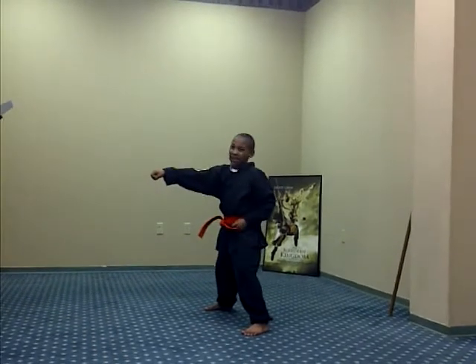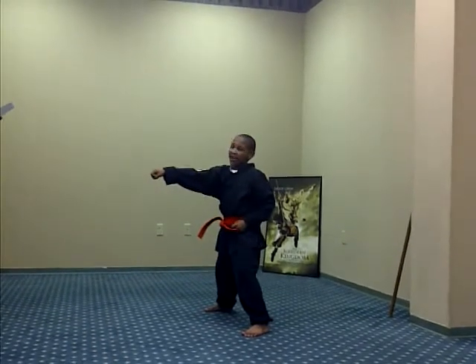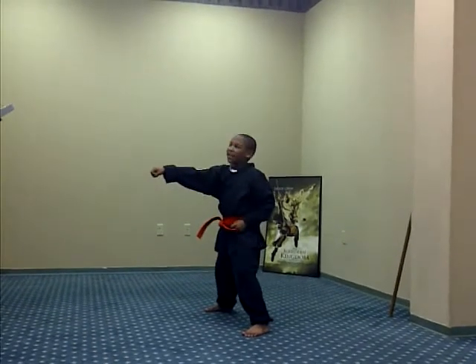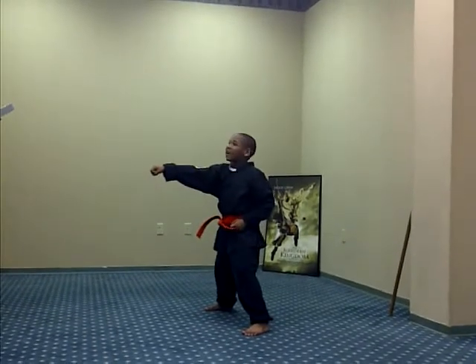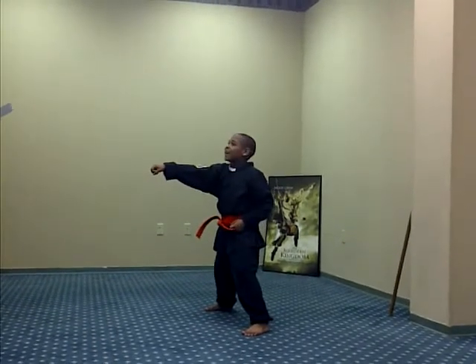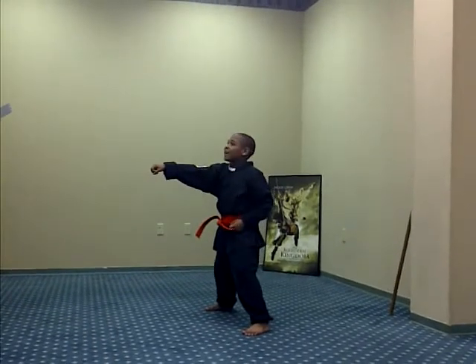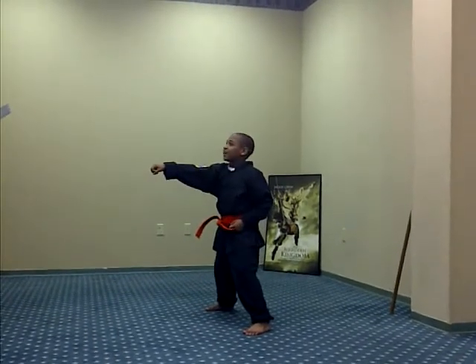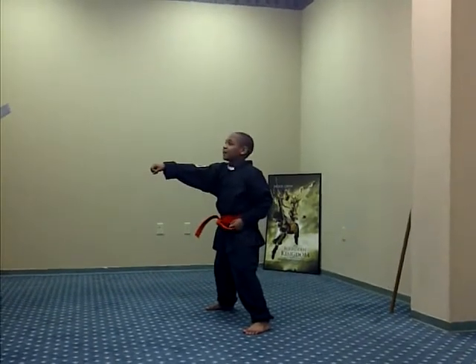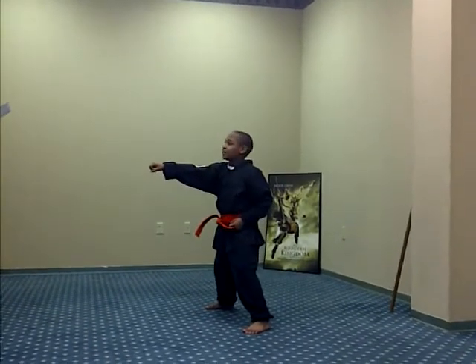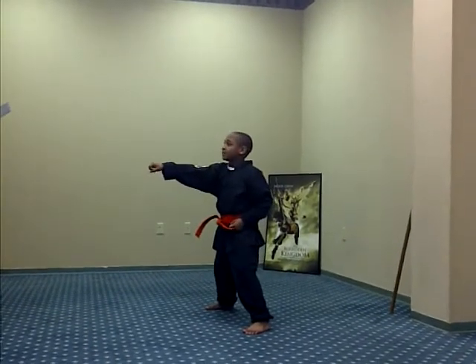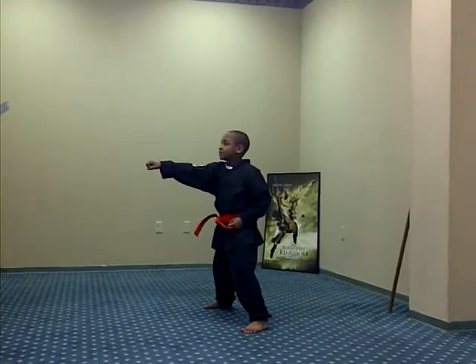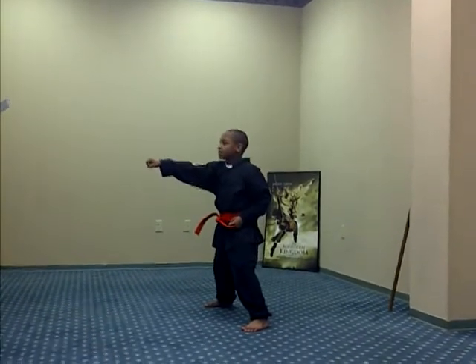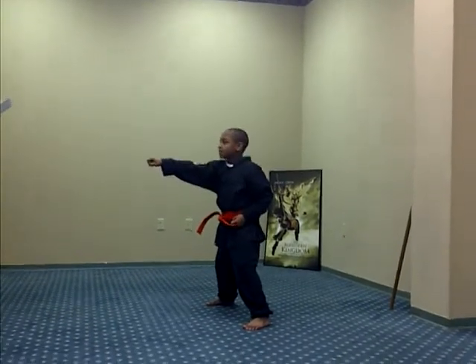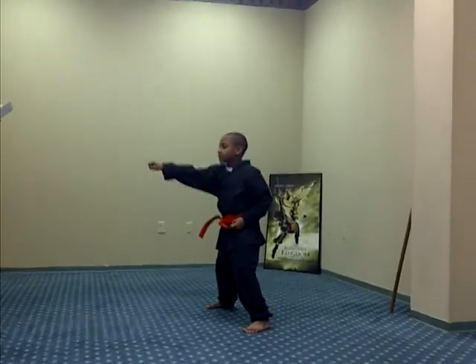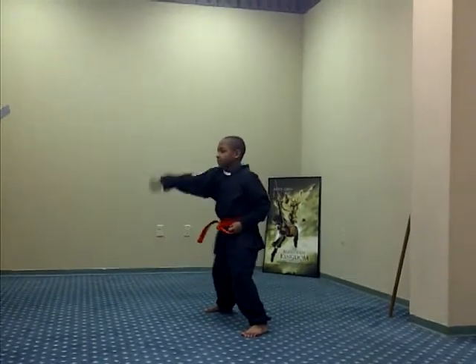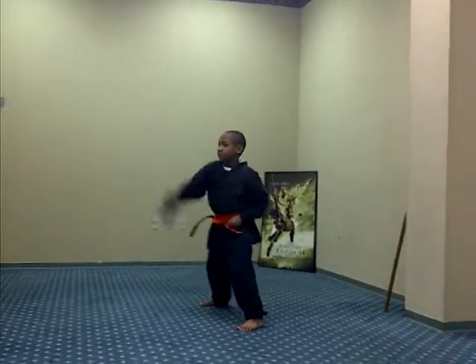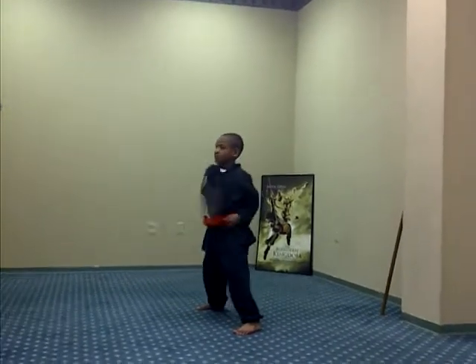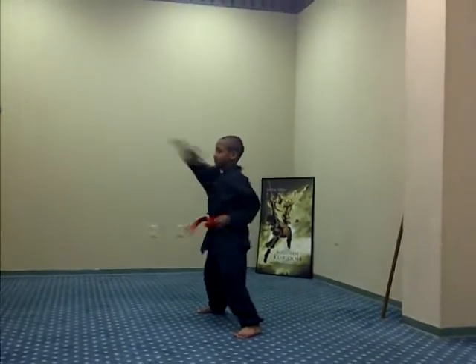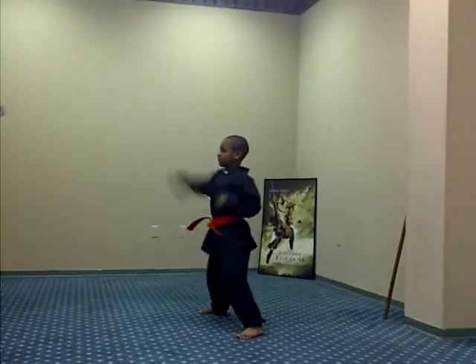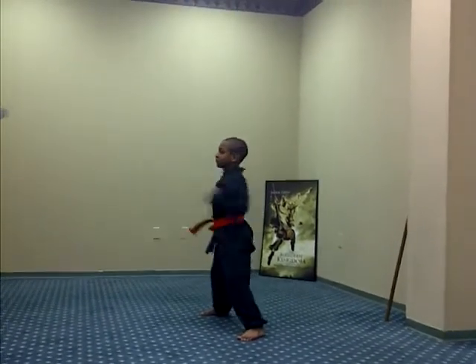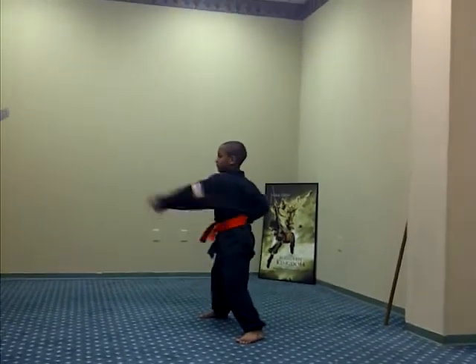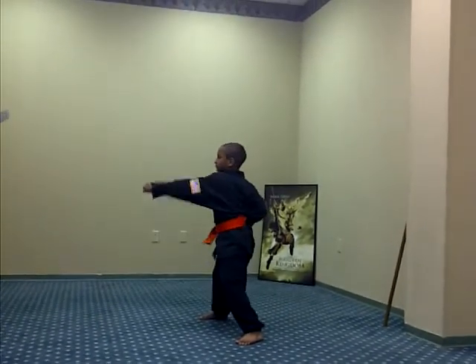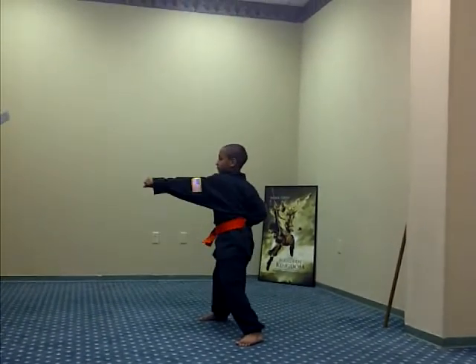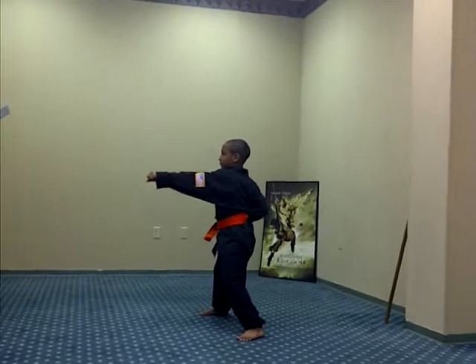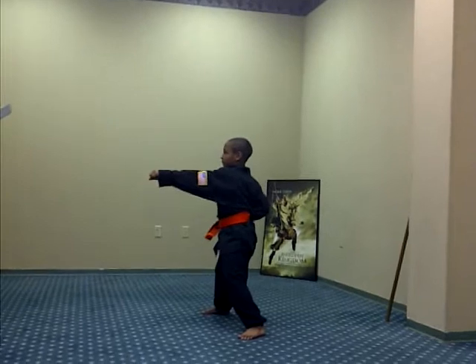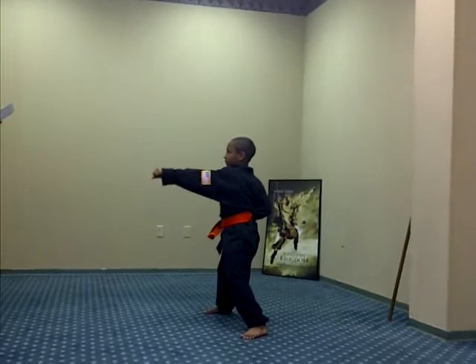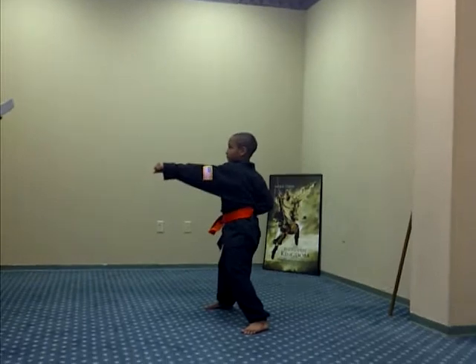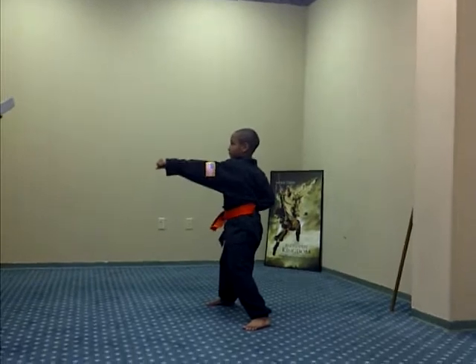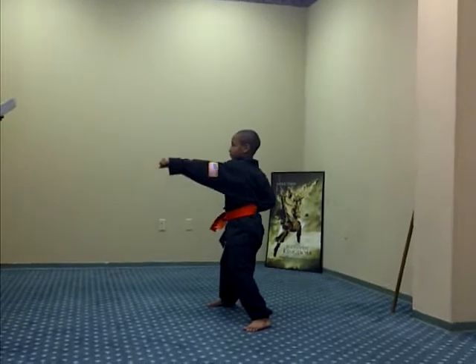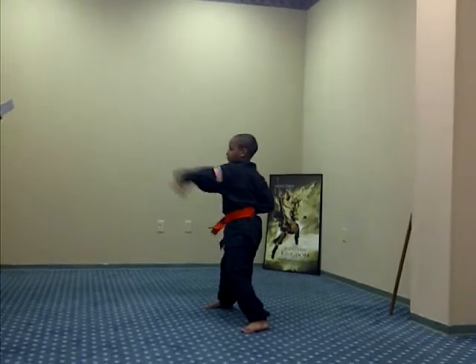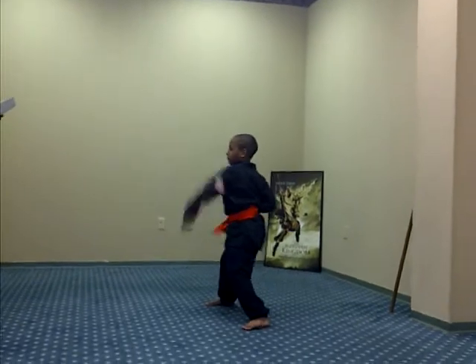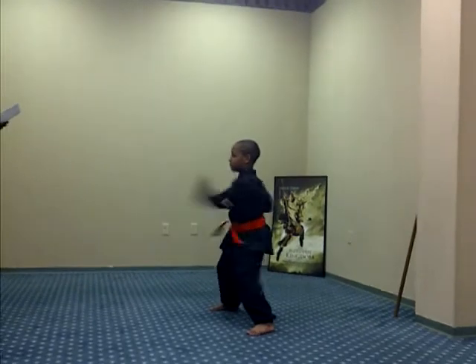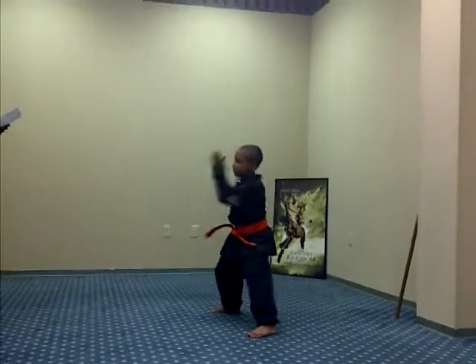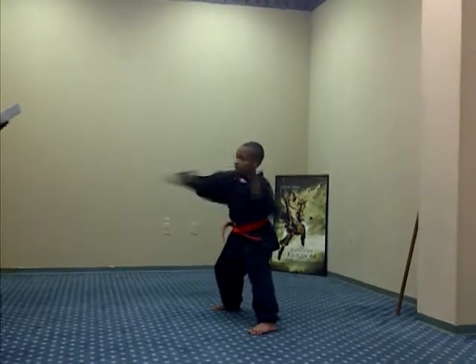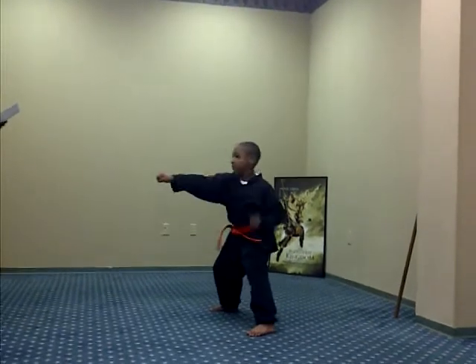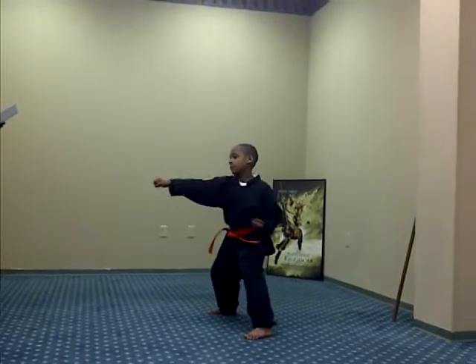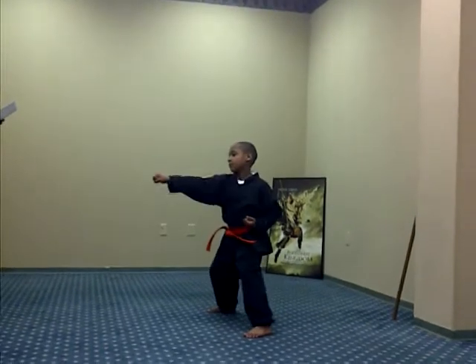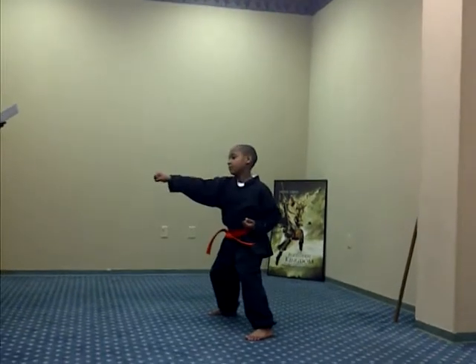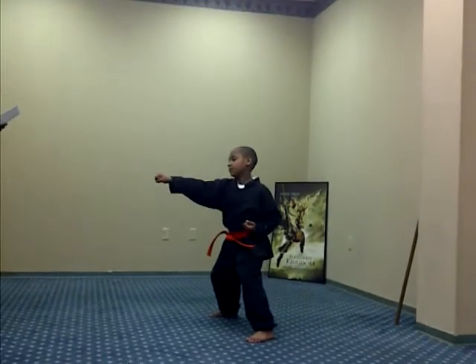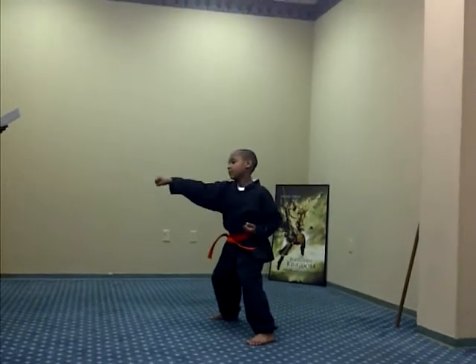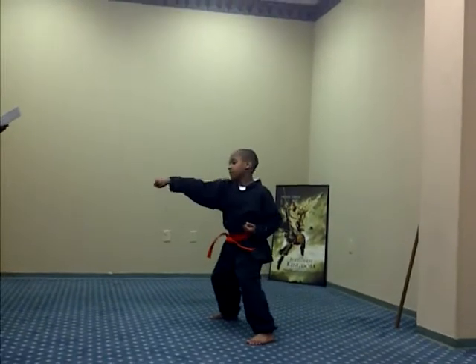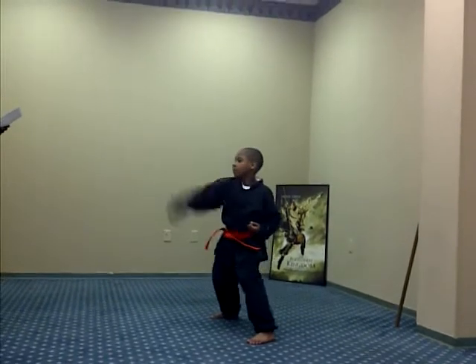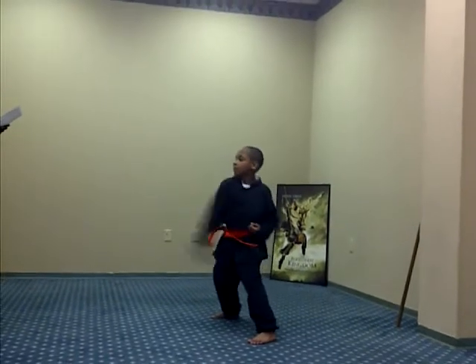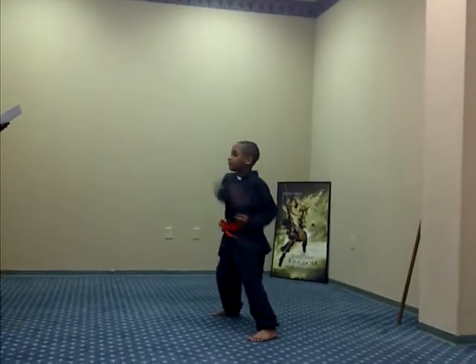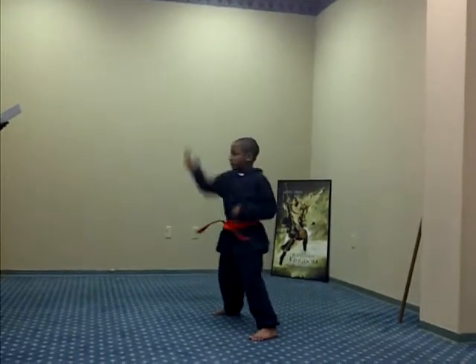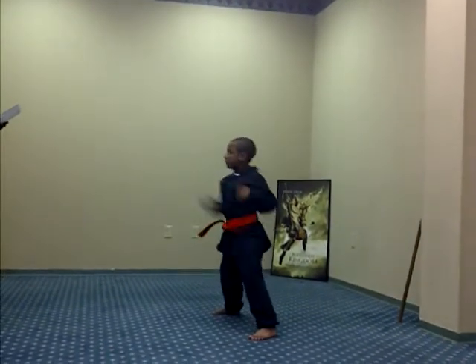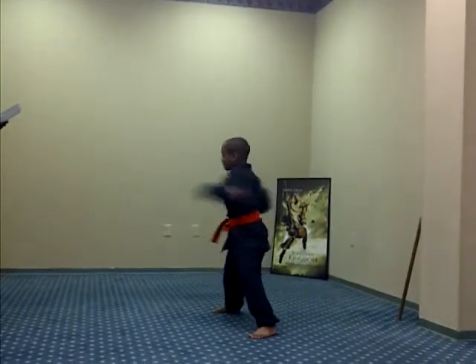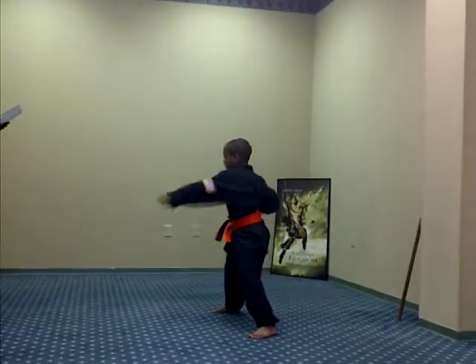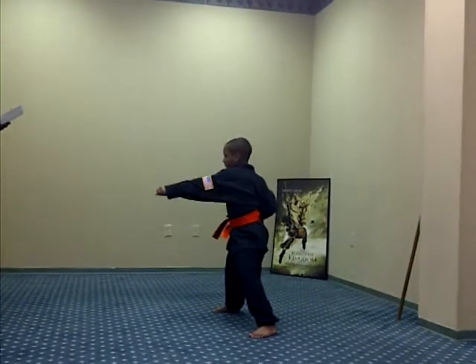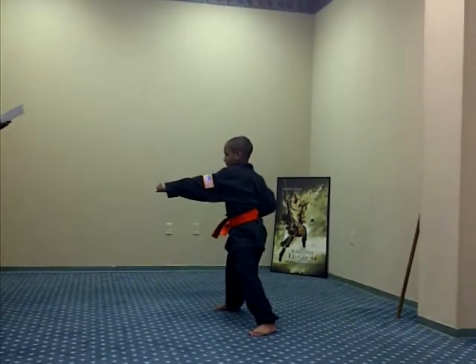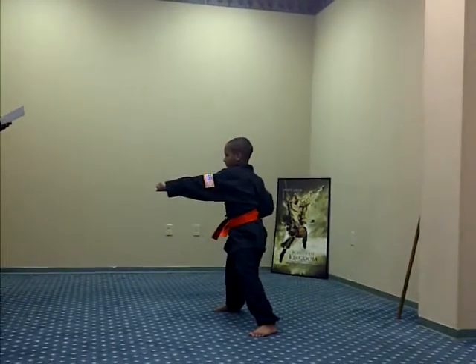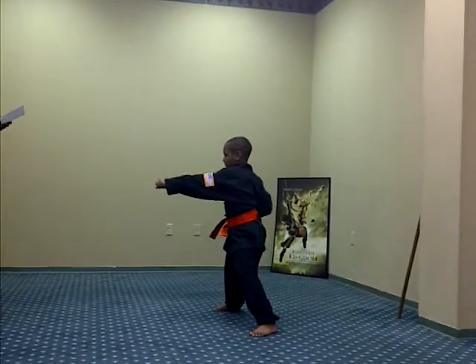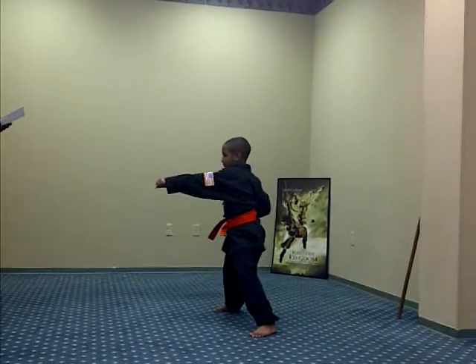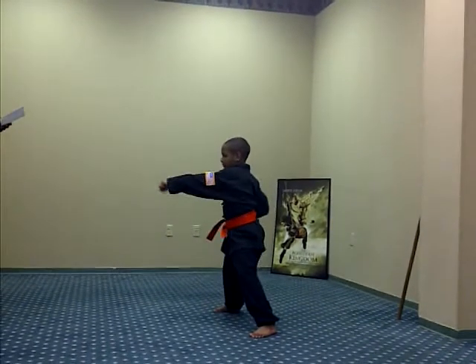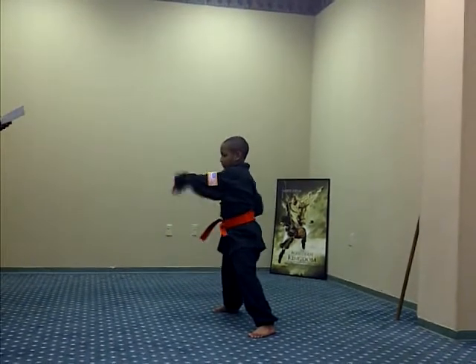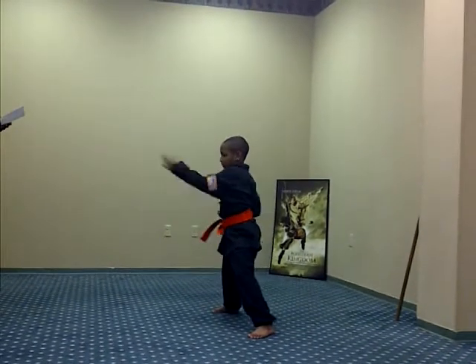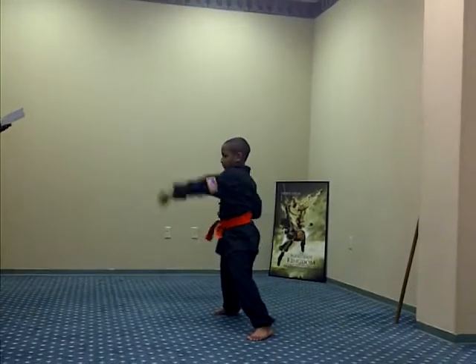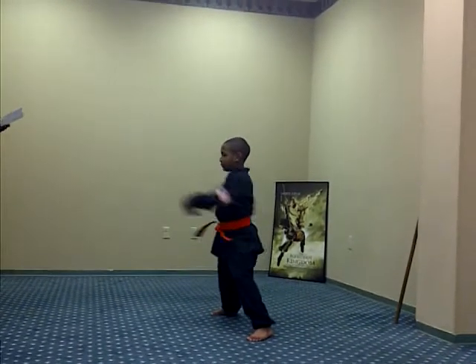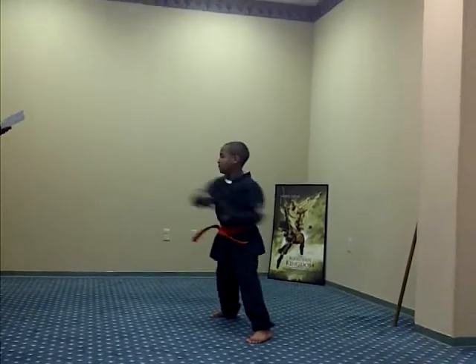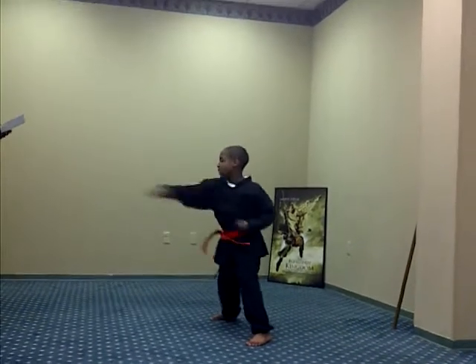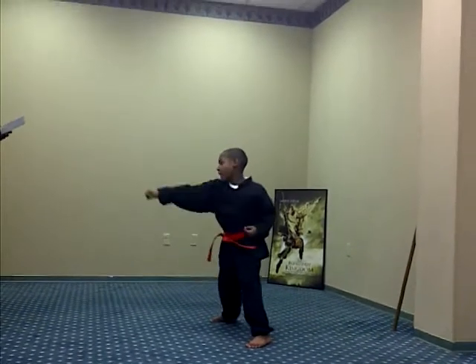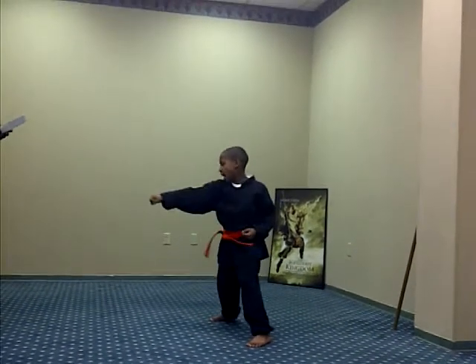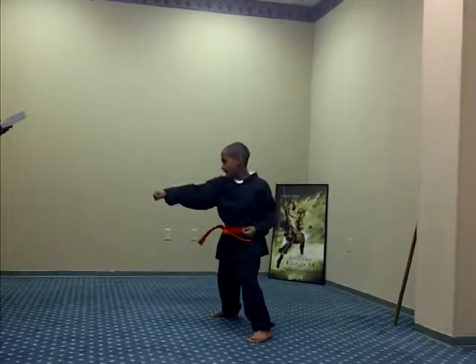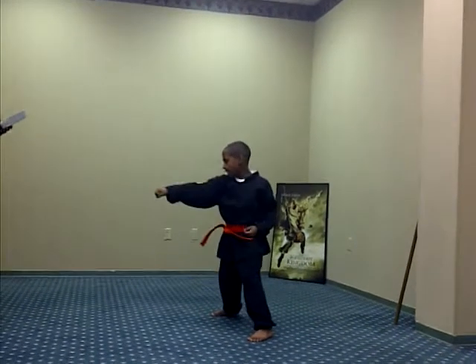Grab and punch. Ready, one, two, three, Sanchi, four, five.